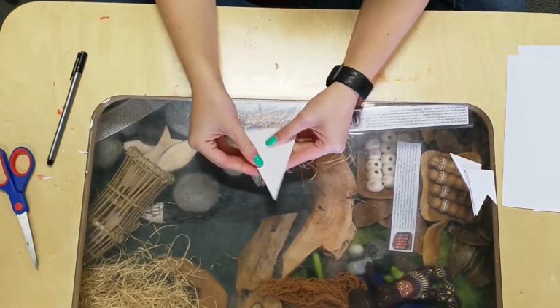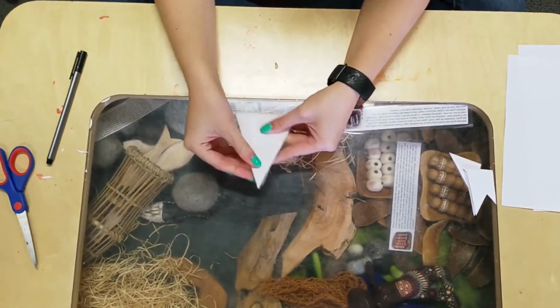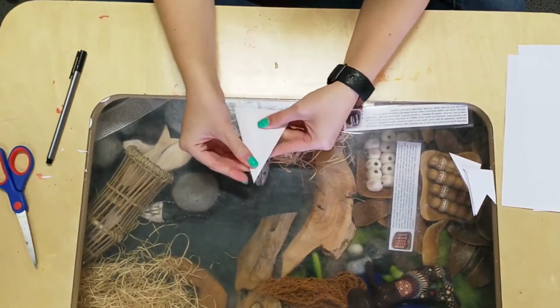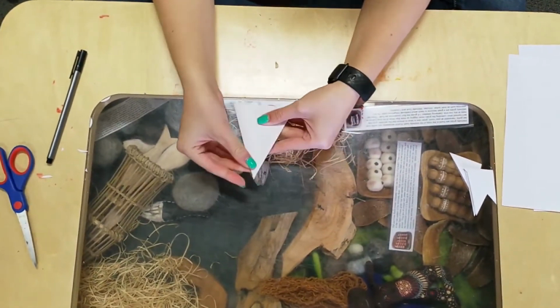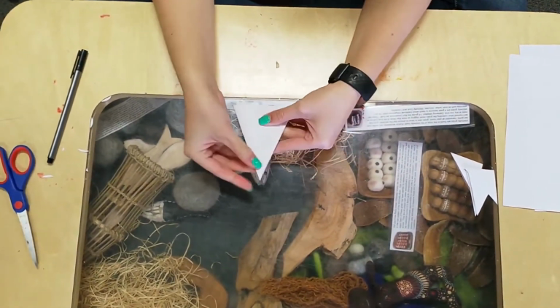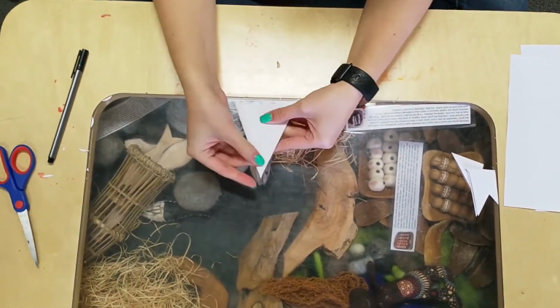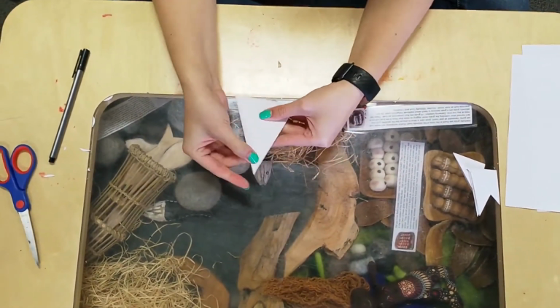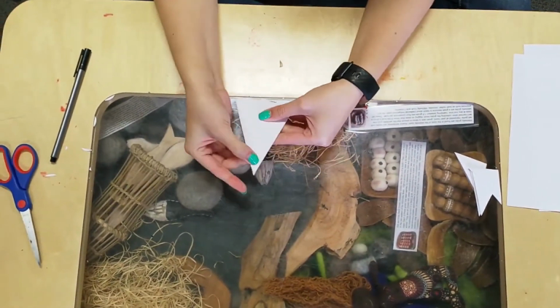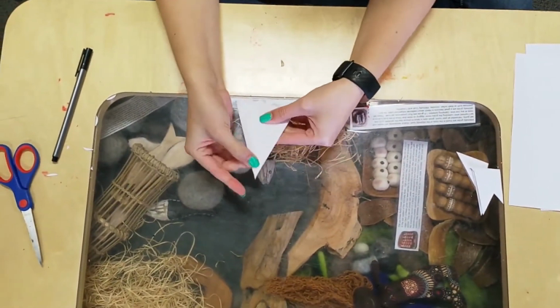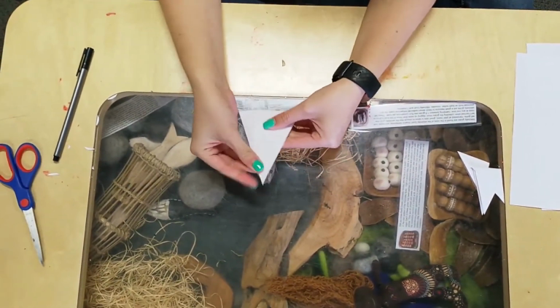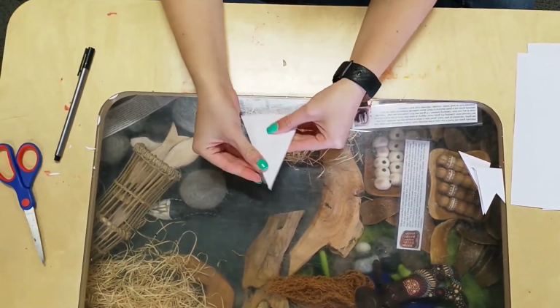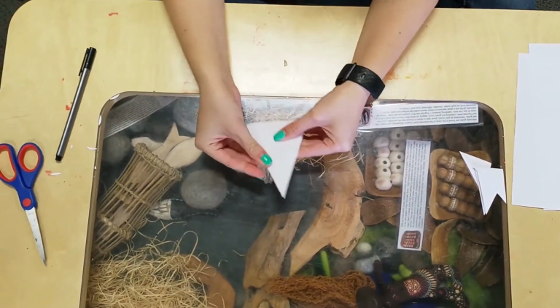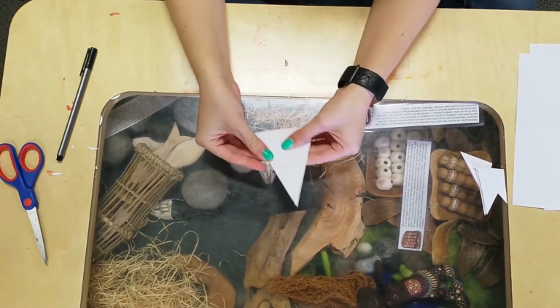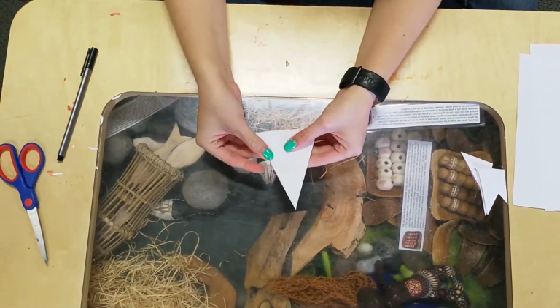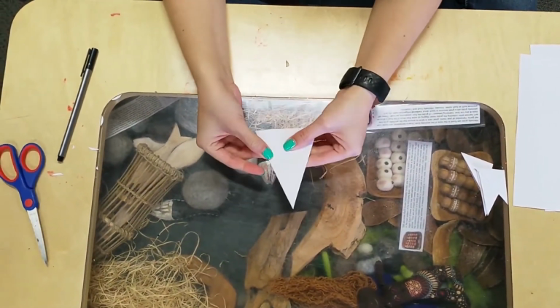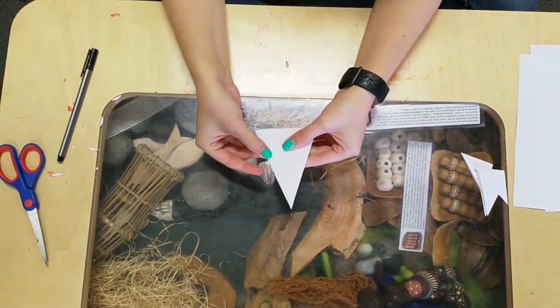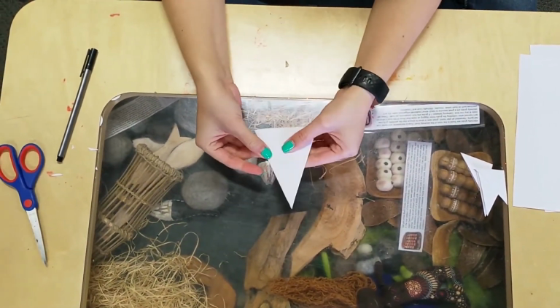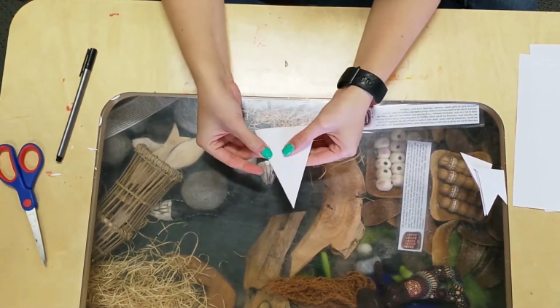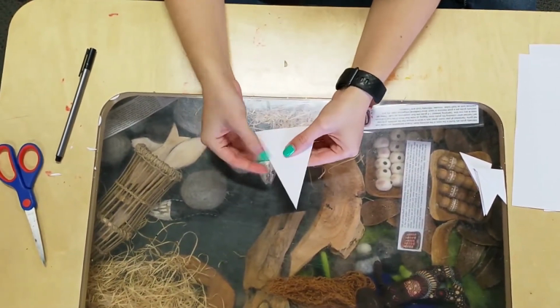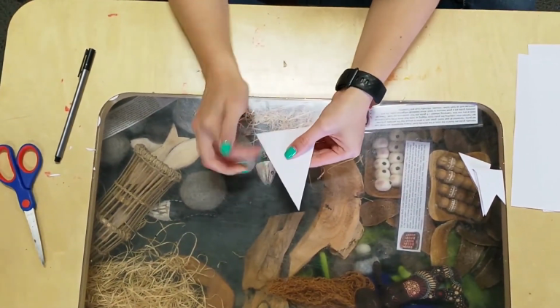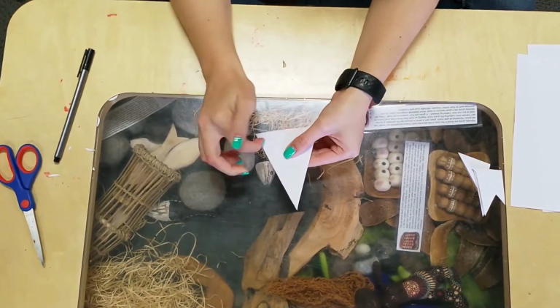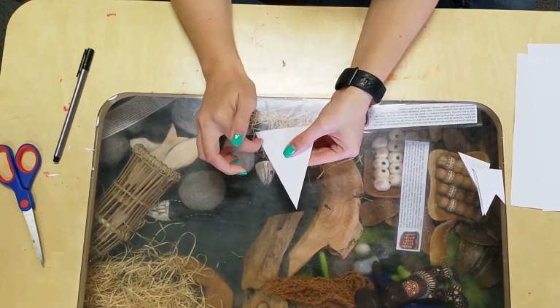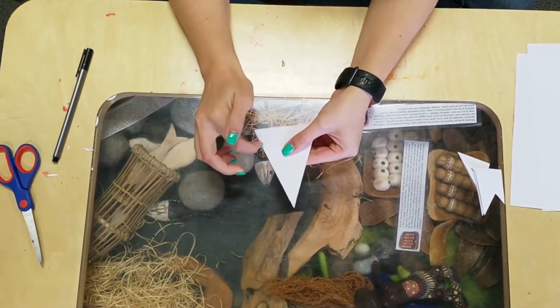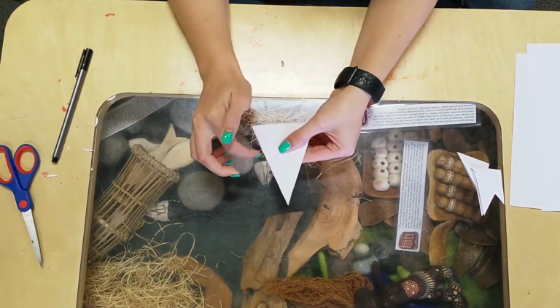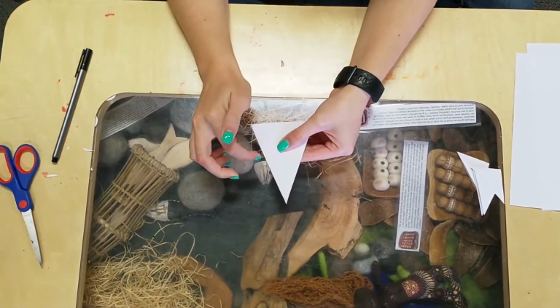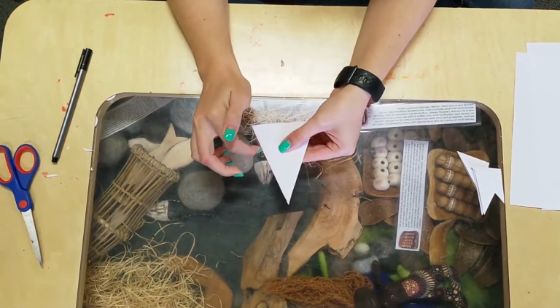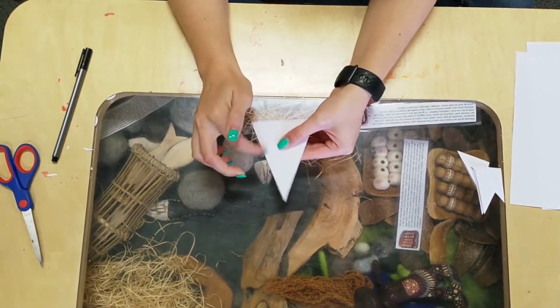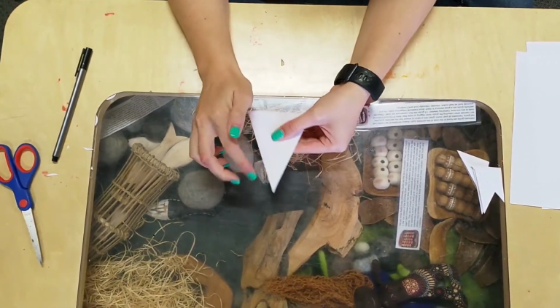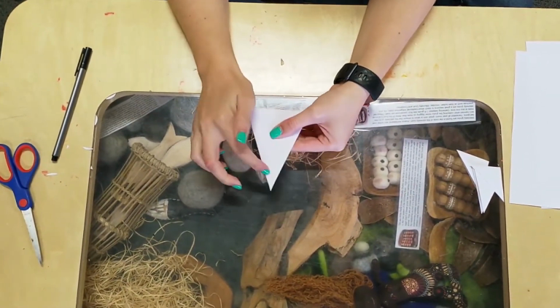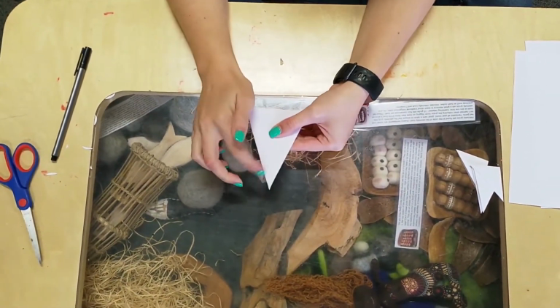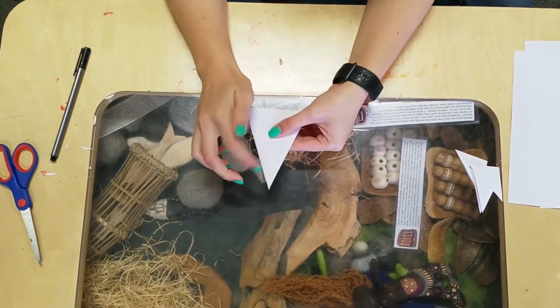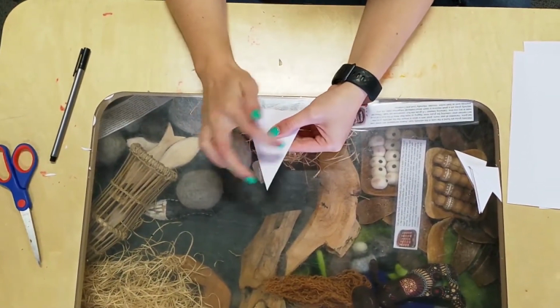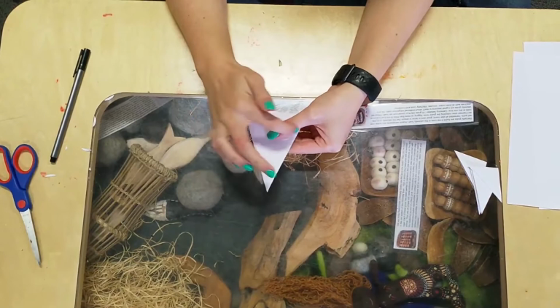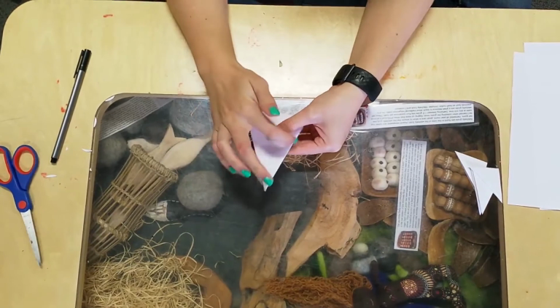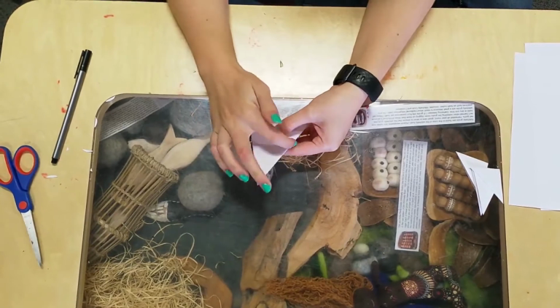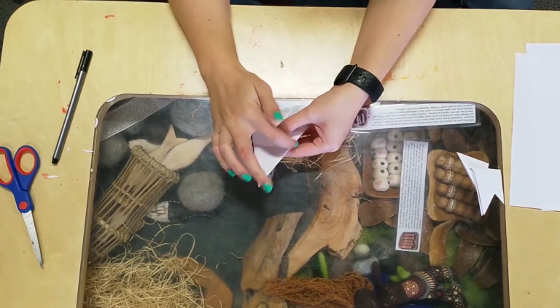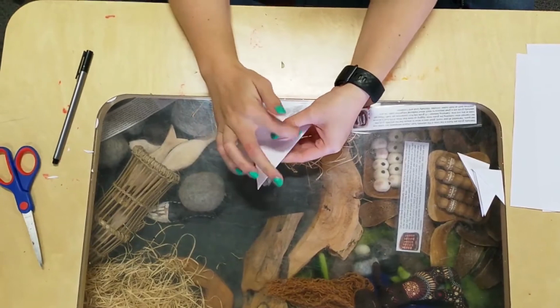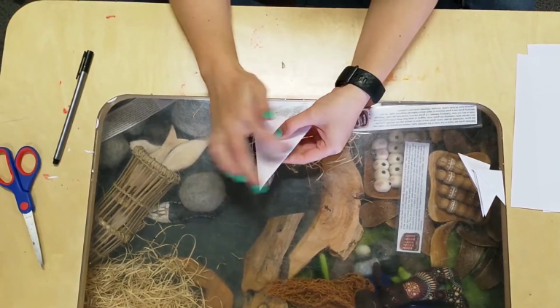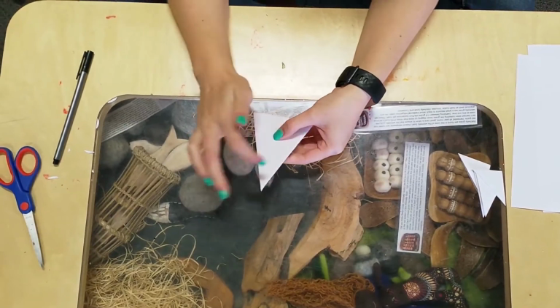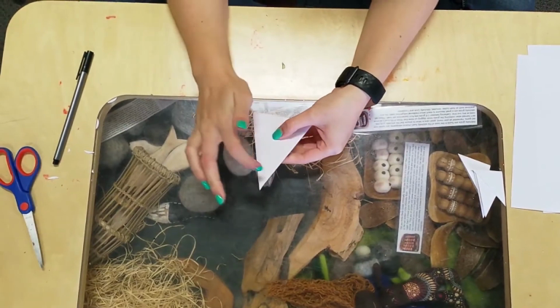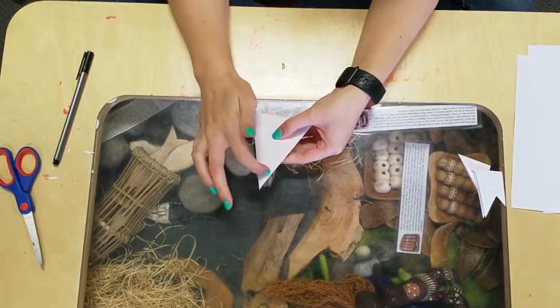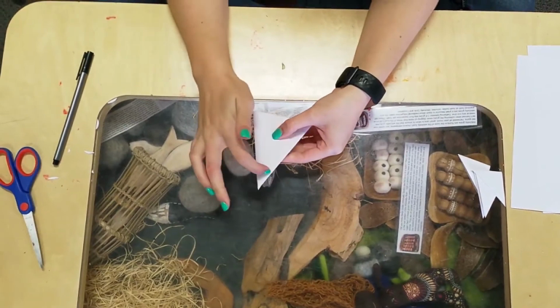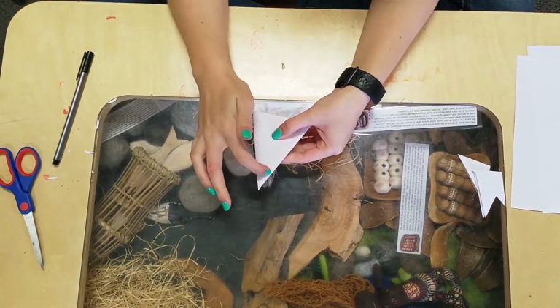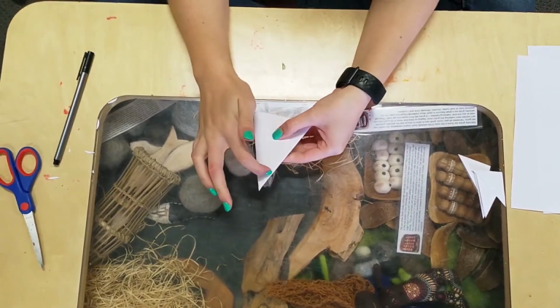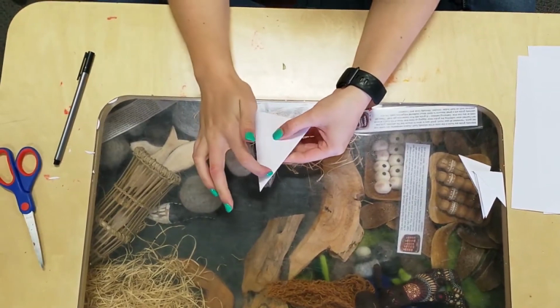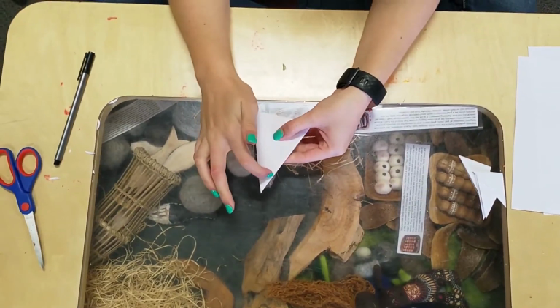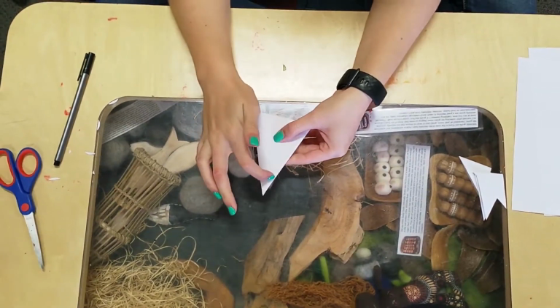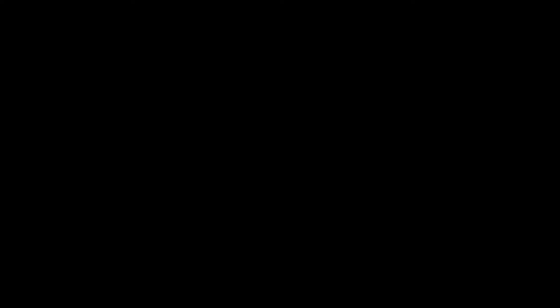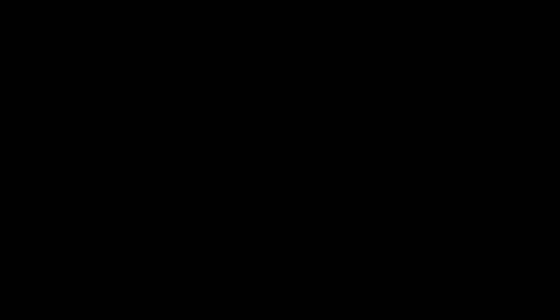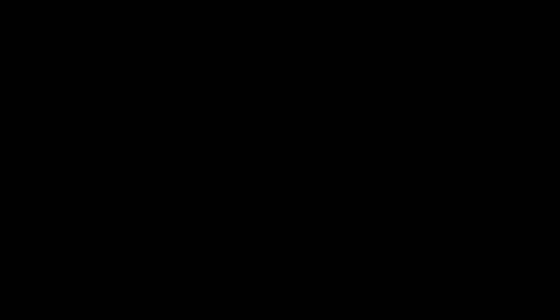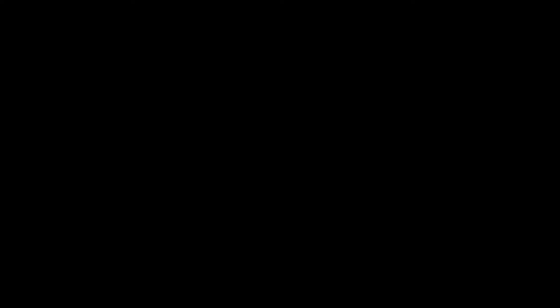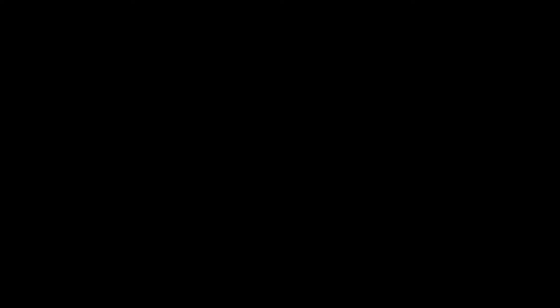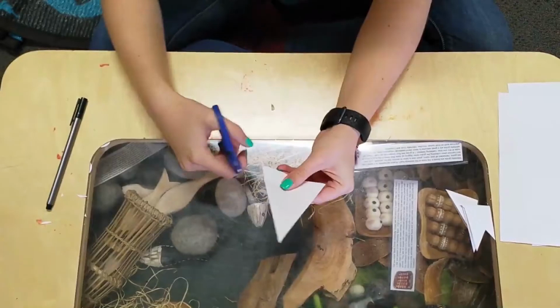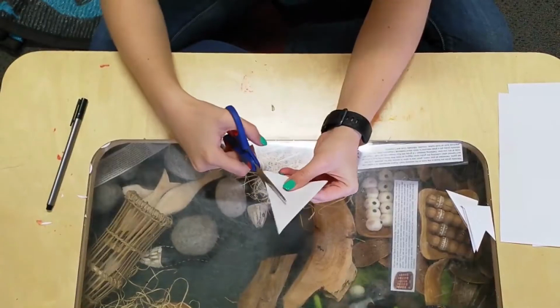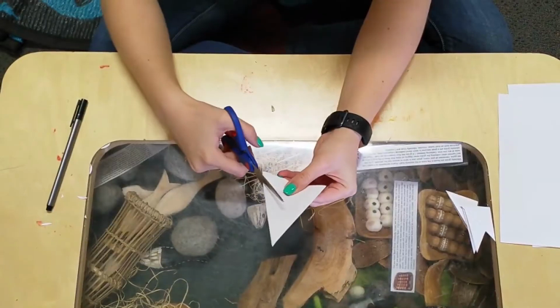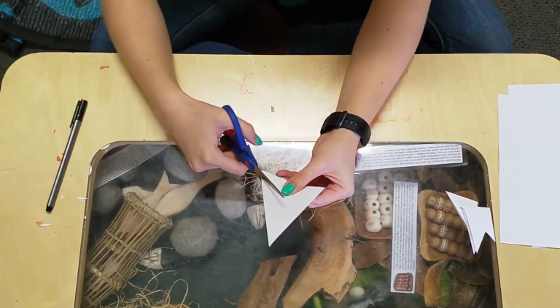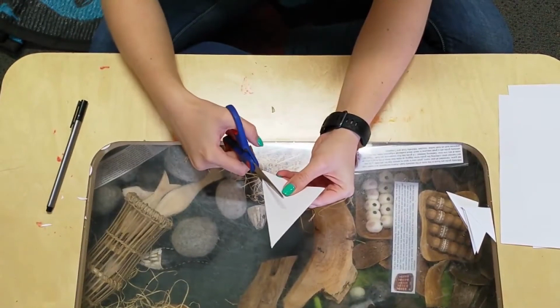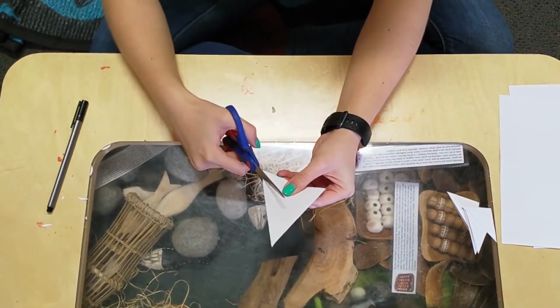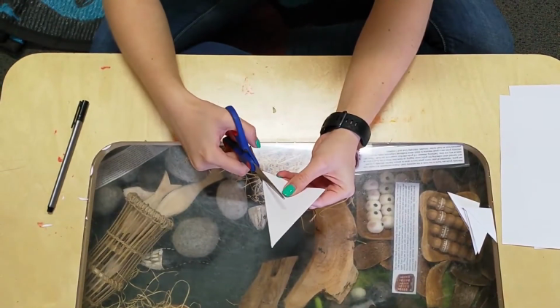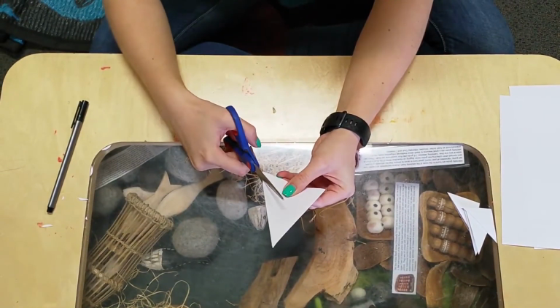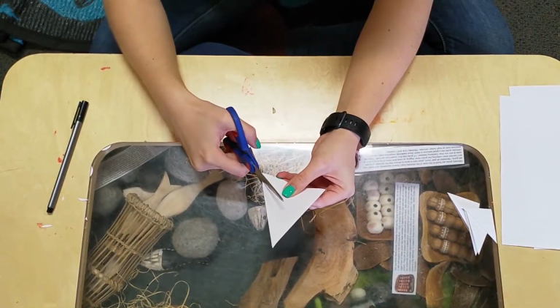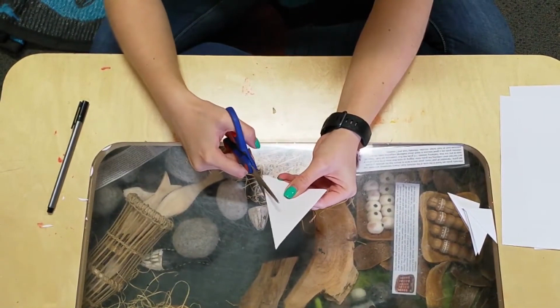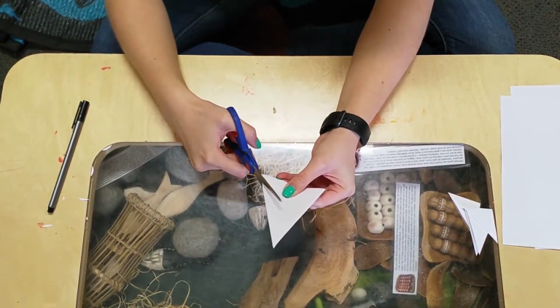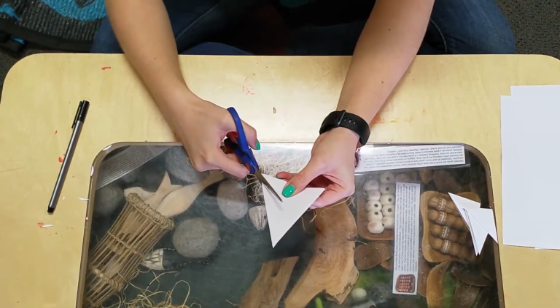Now, we are going to cut a pattern on this side and a pattern on this side. Let's go!